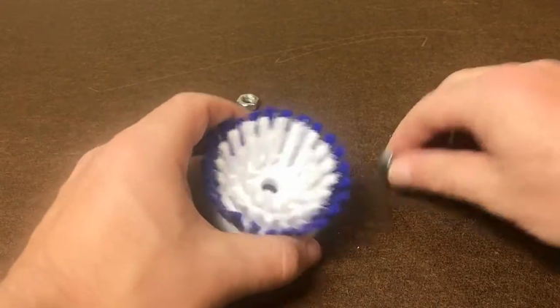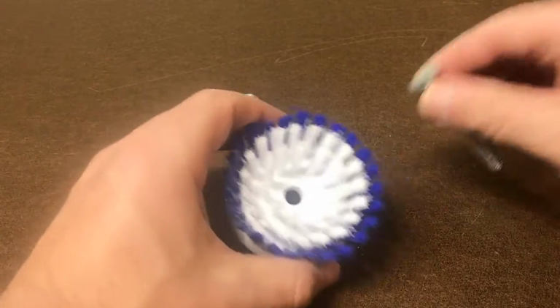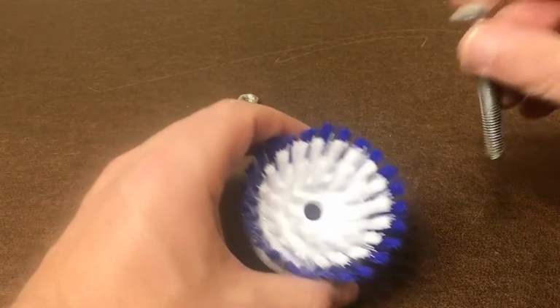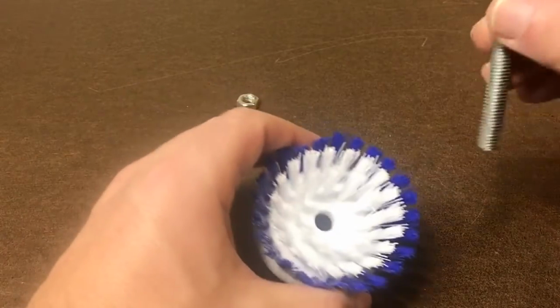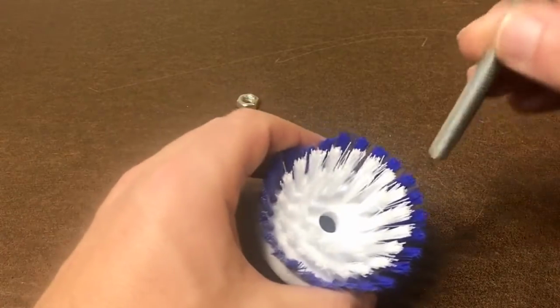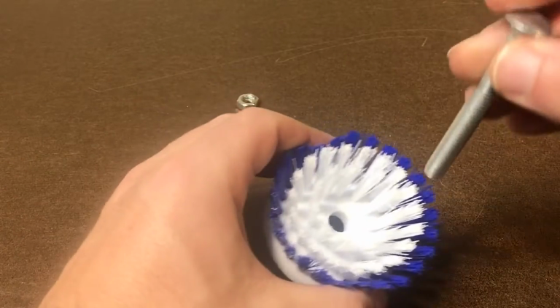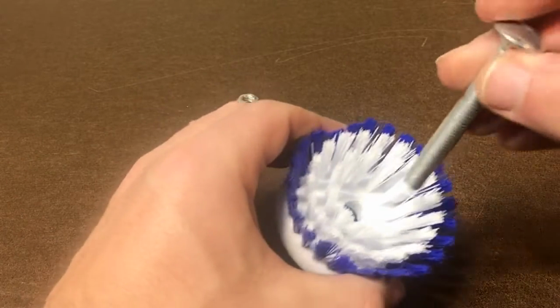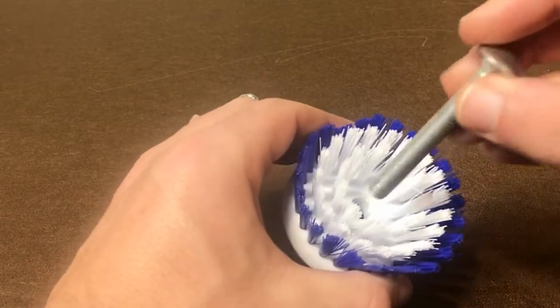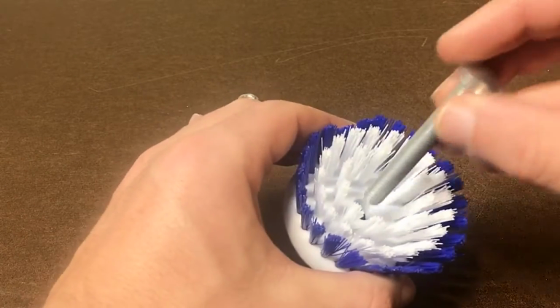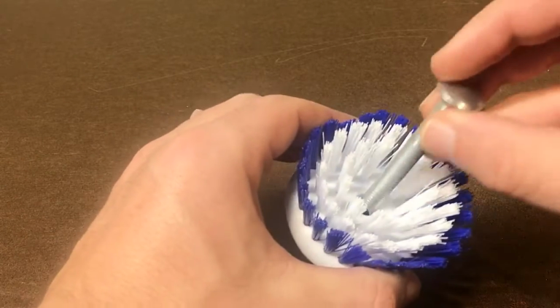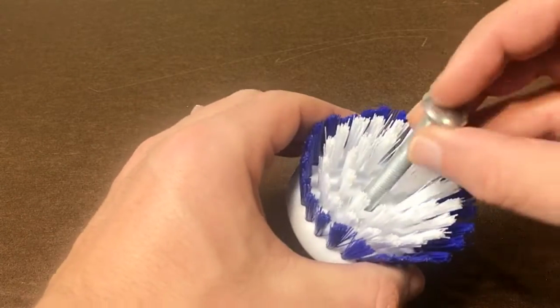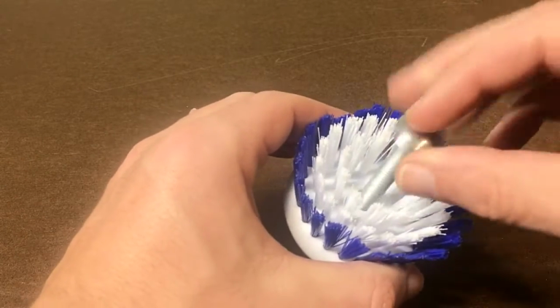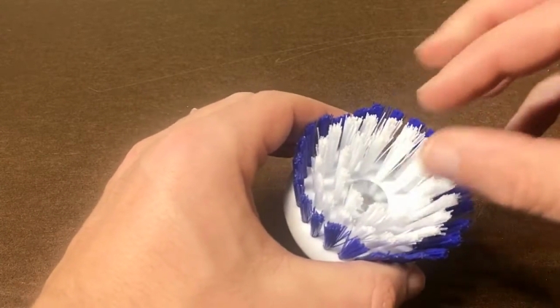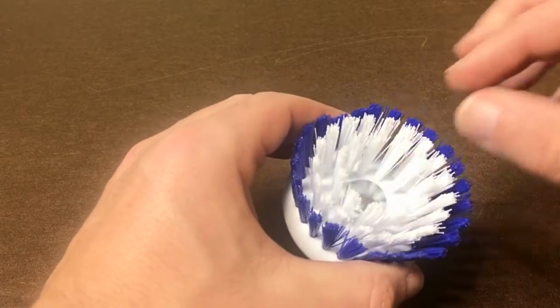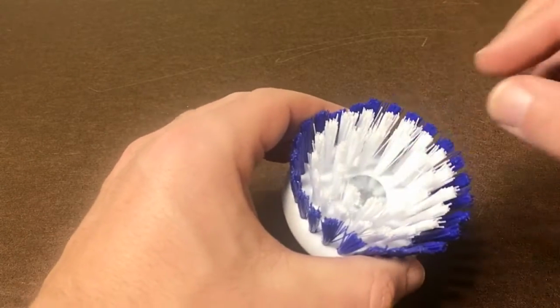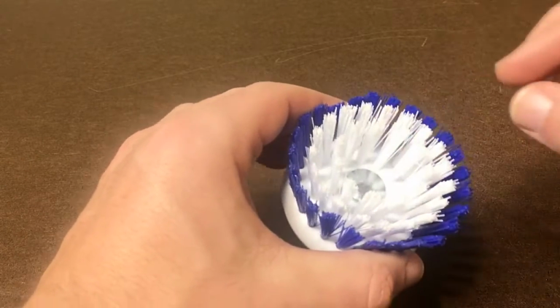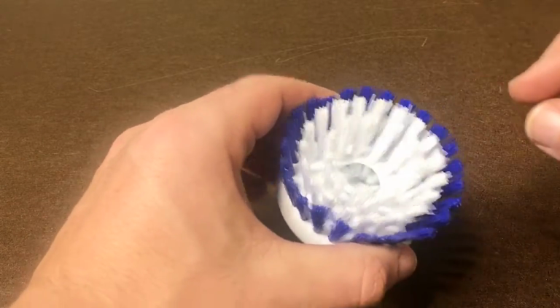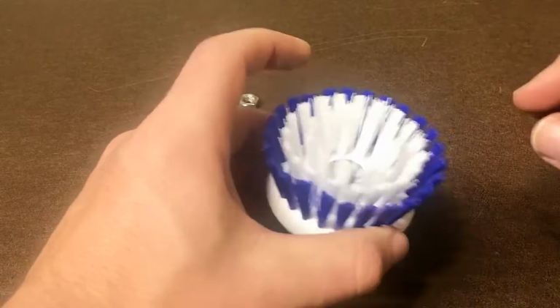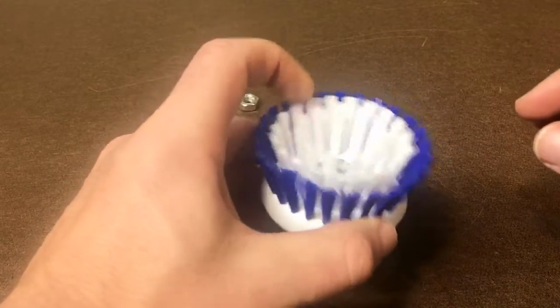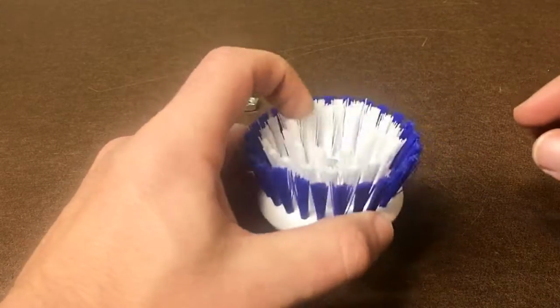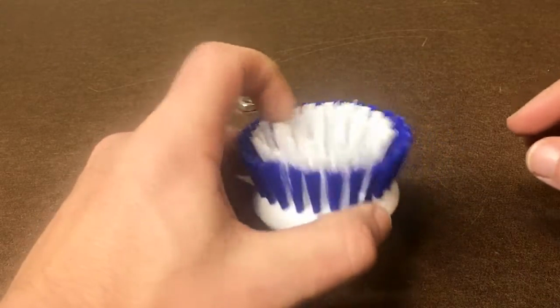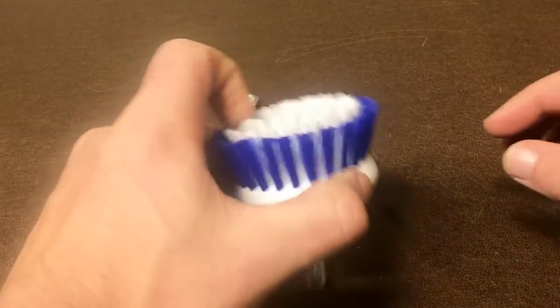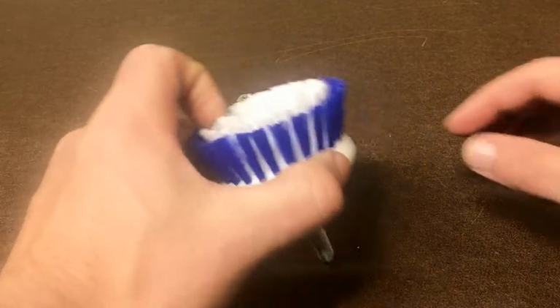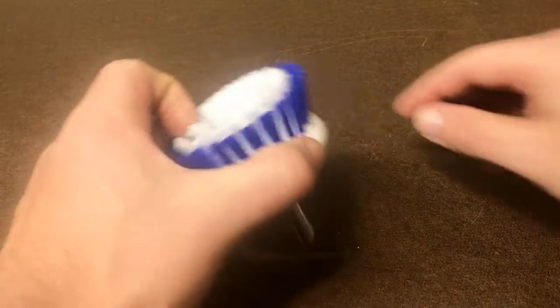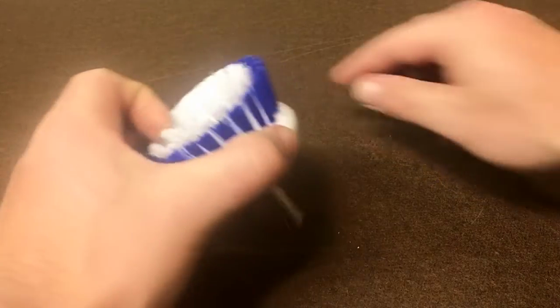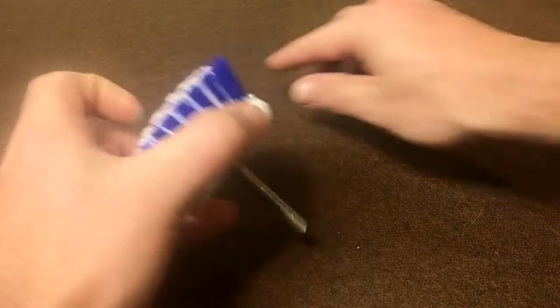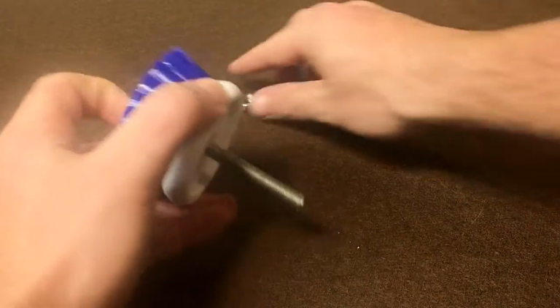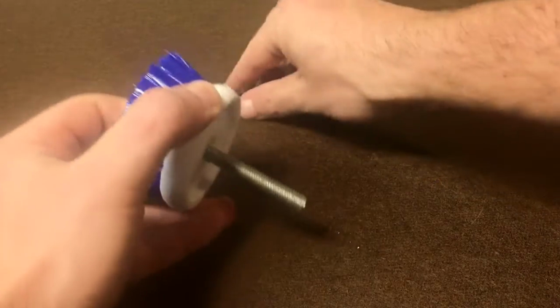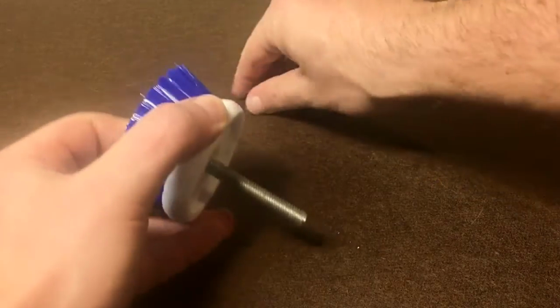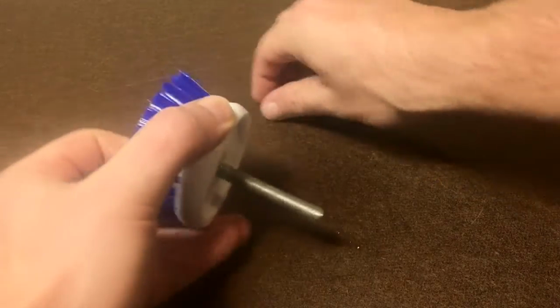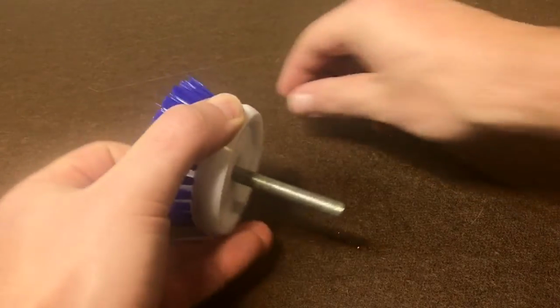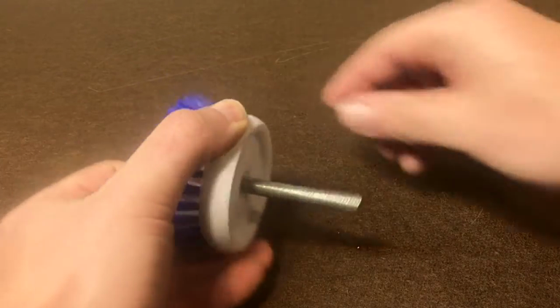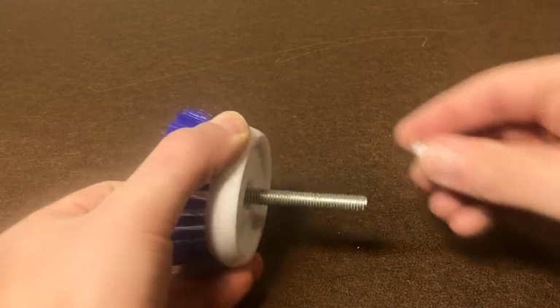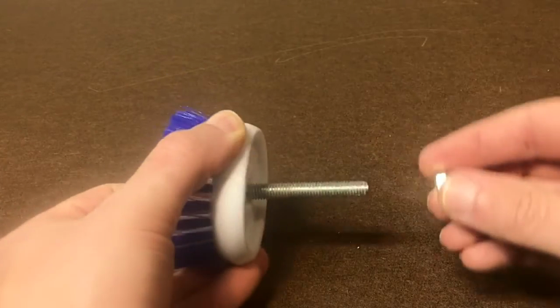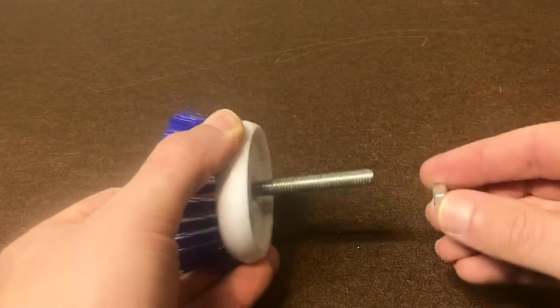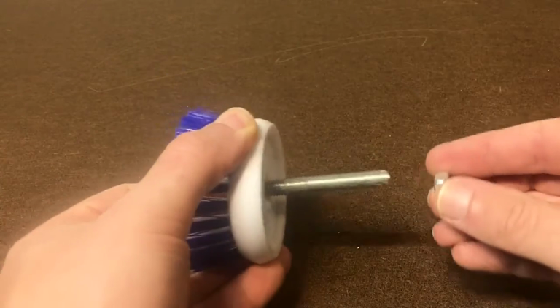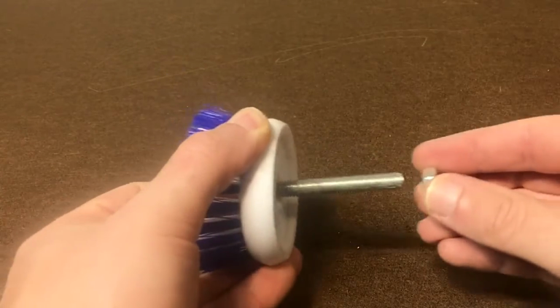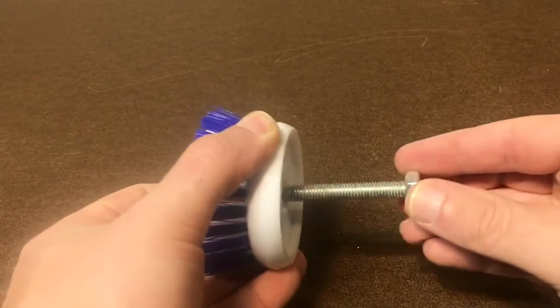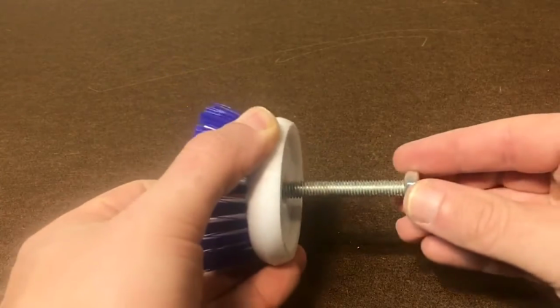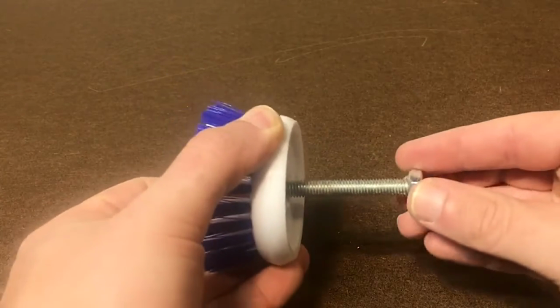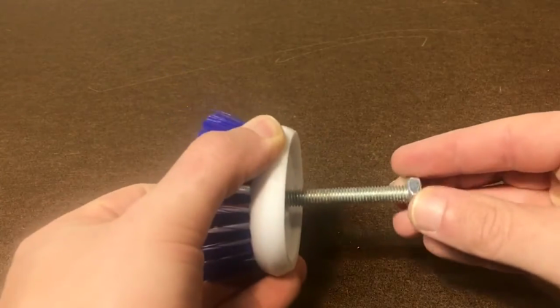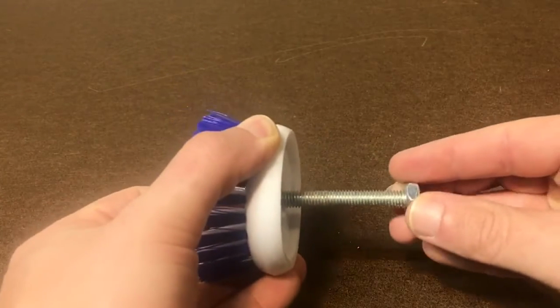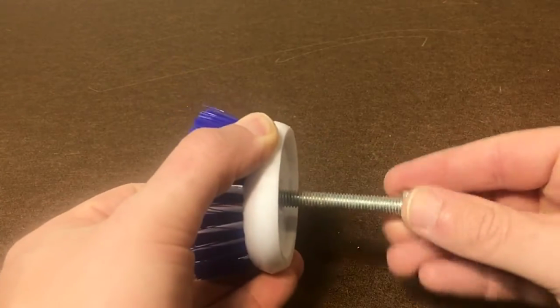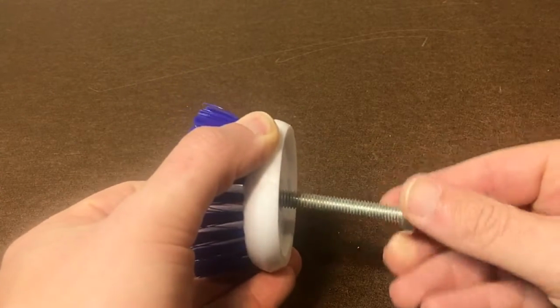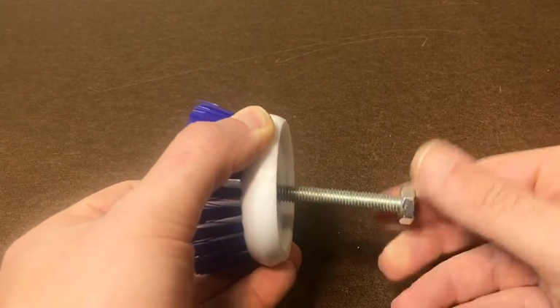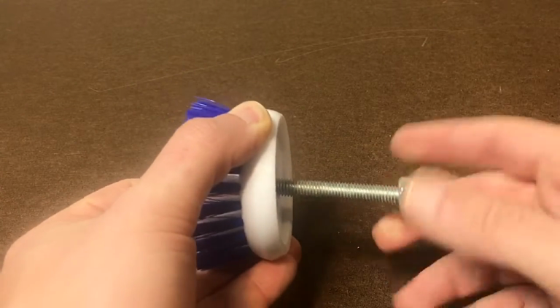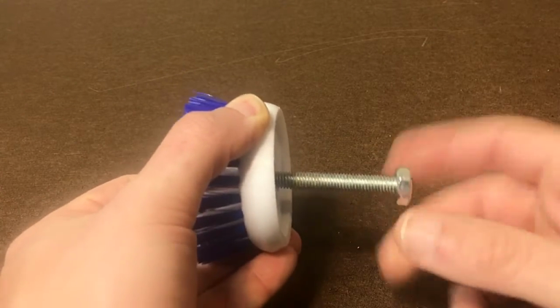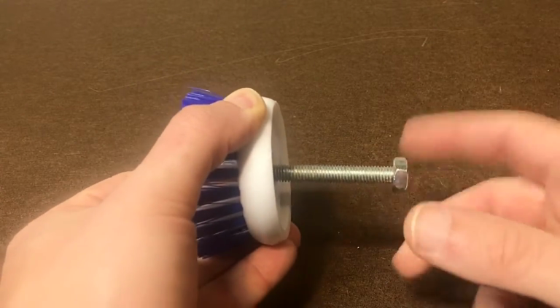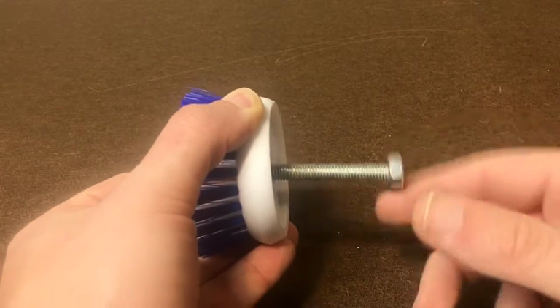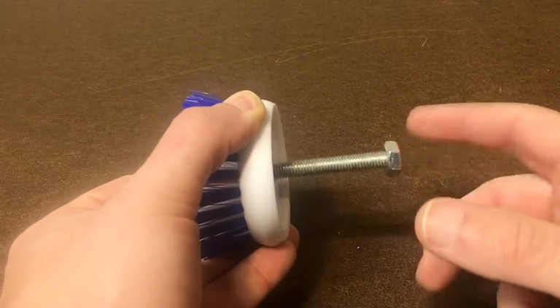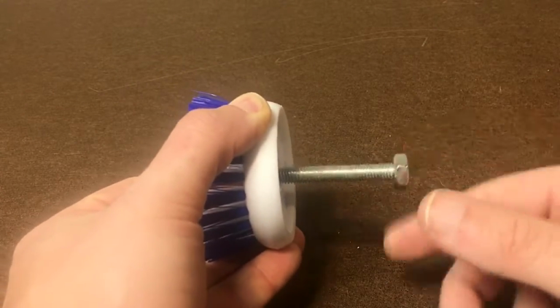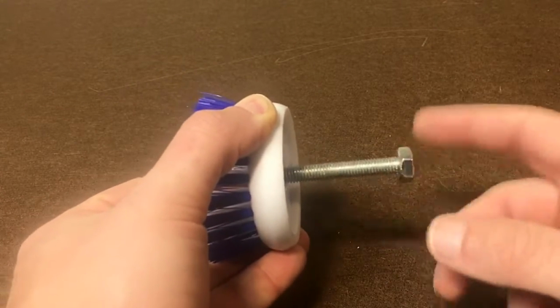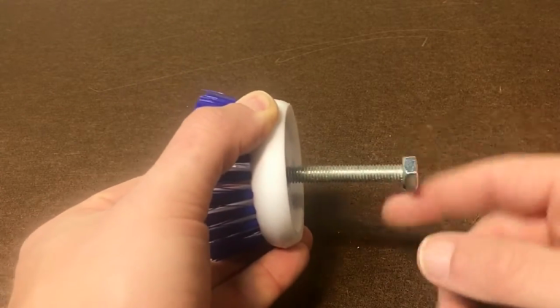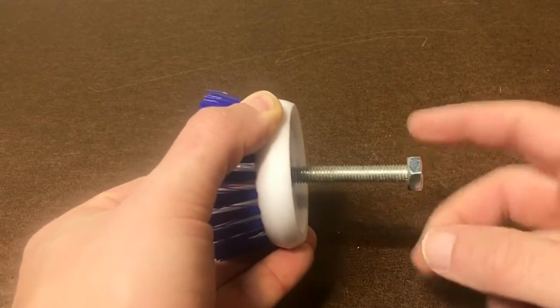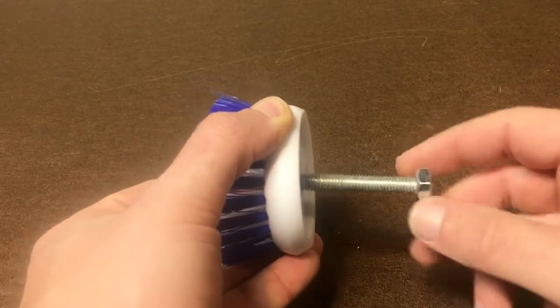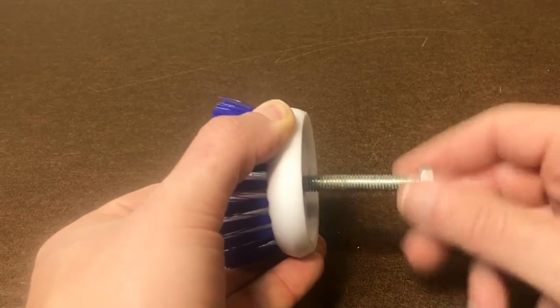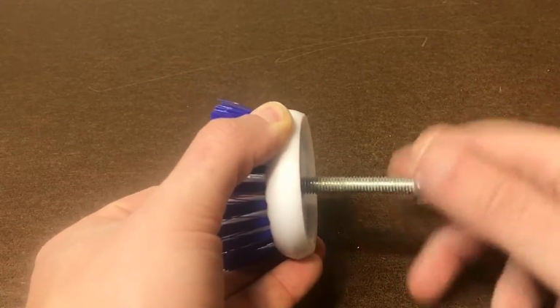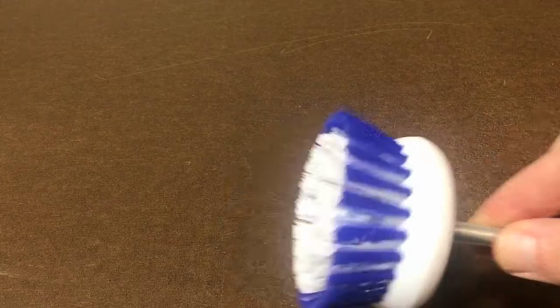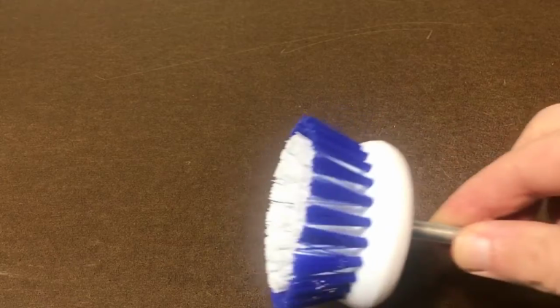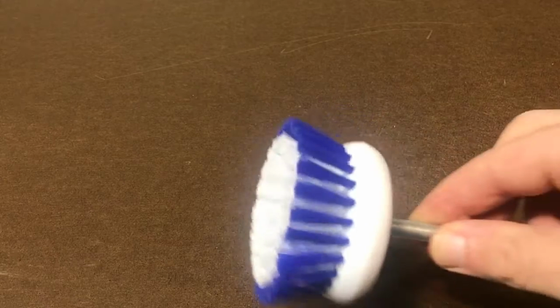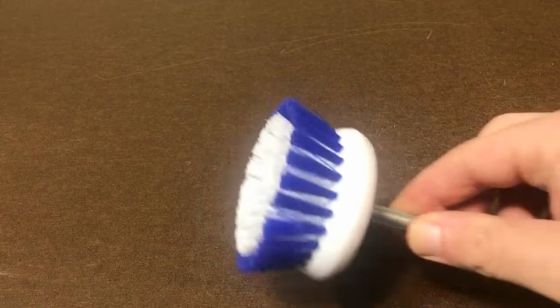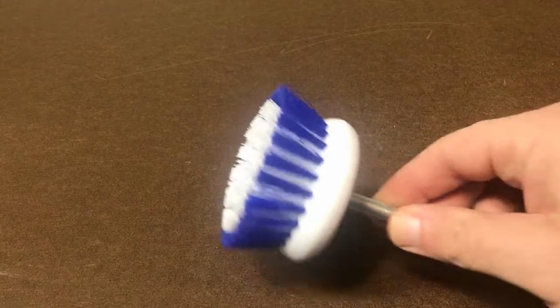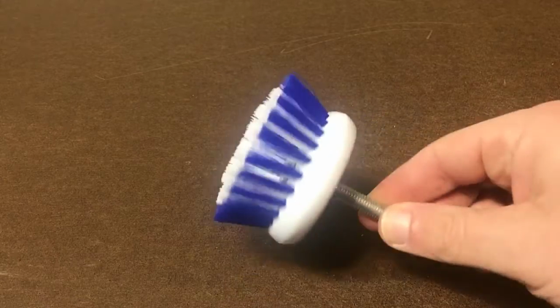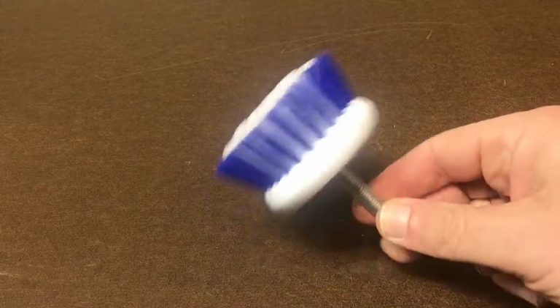Just slide the bolt through the palm scrubber and secure it with the nut as shown. Then secure it to the drill and get started.